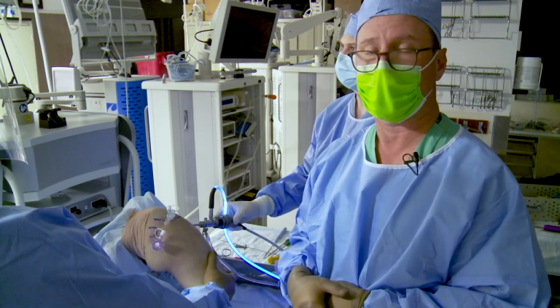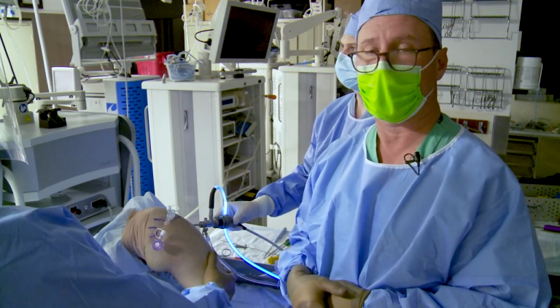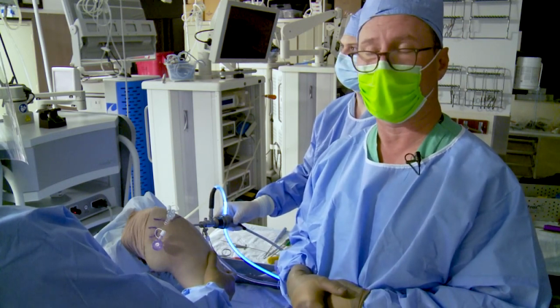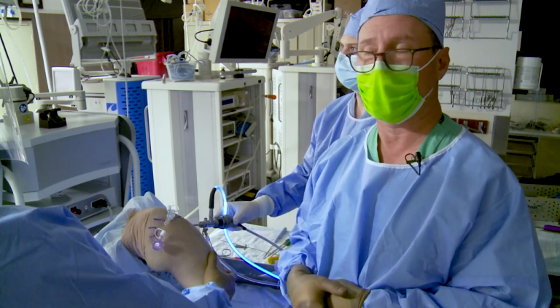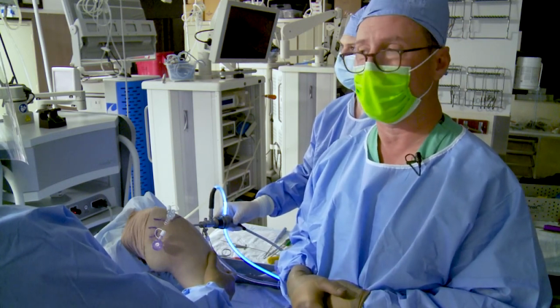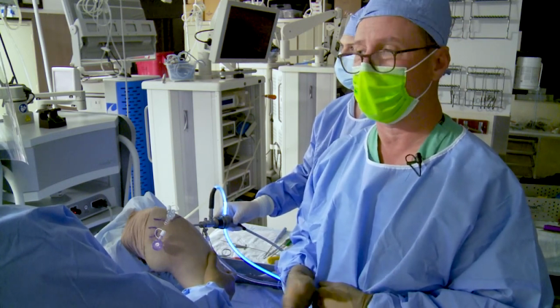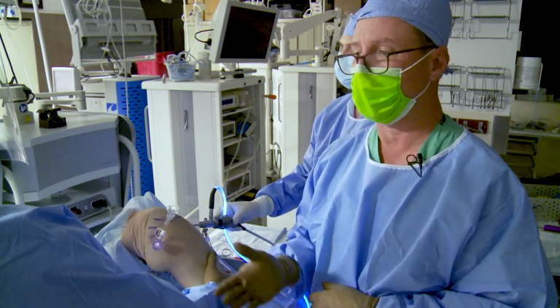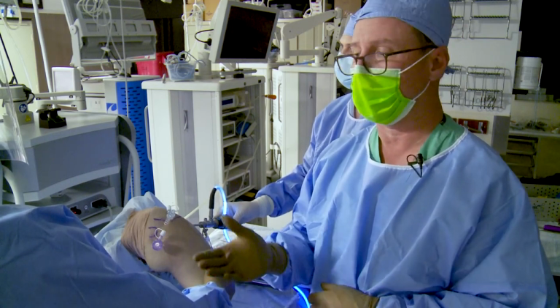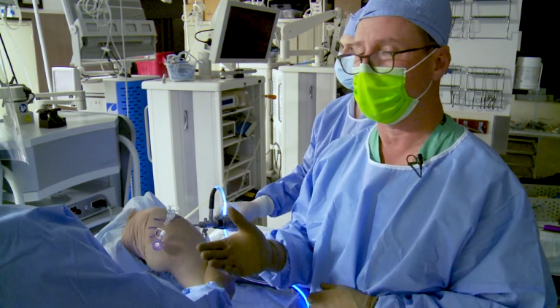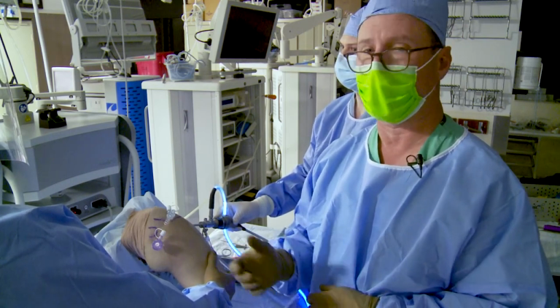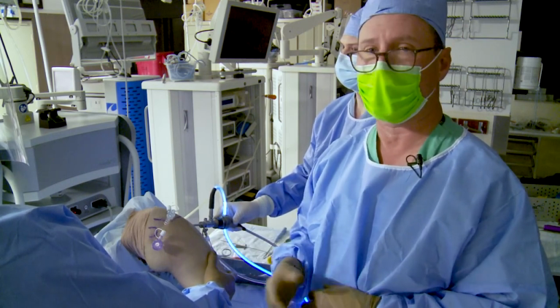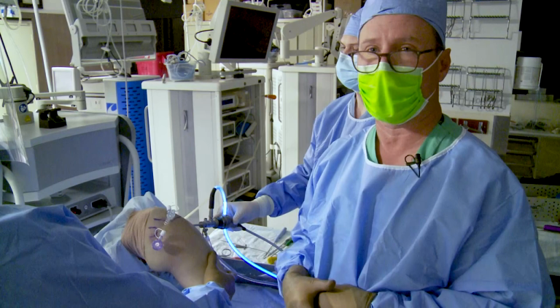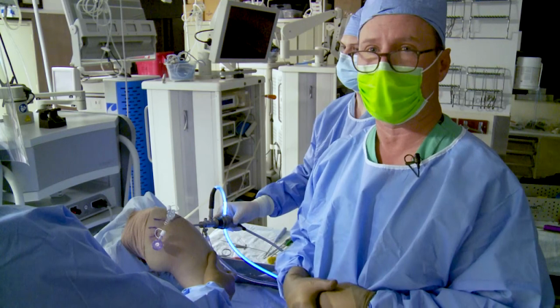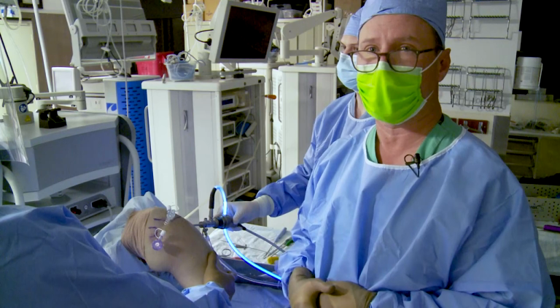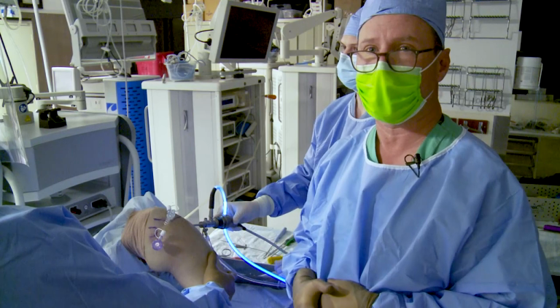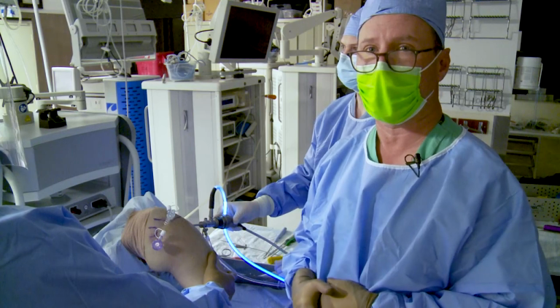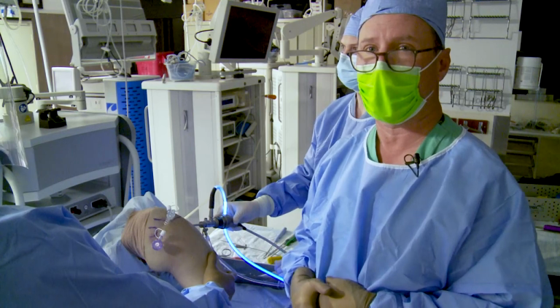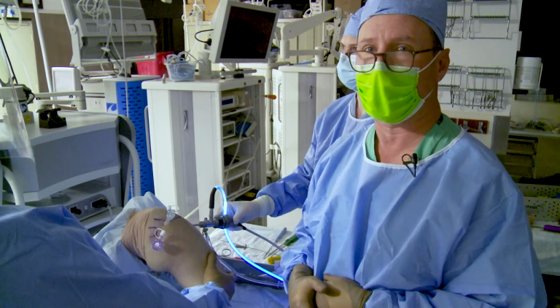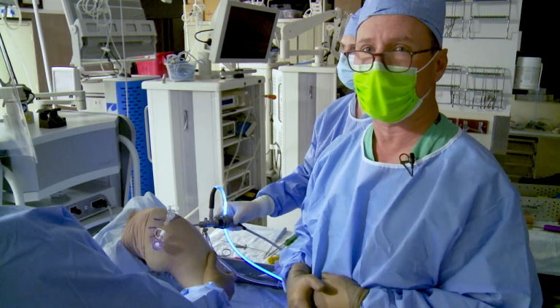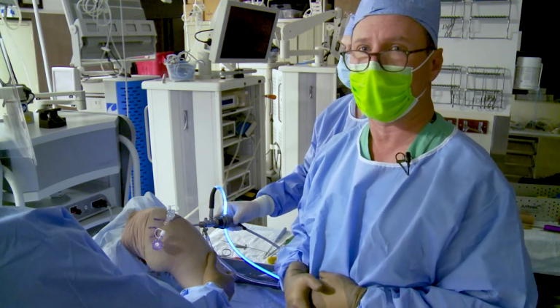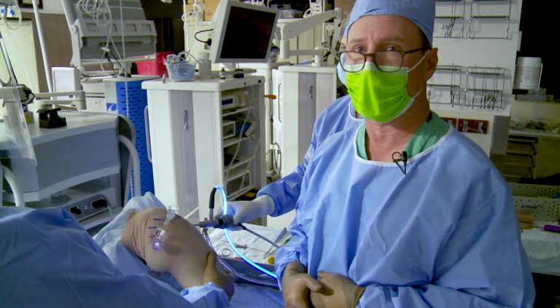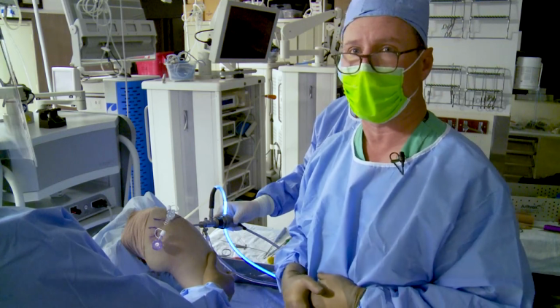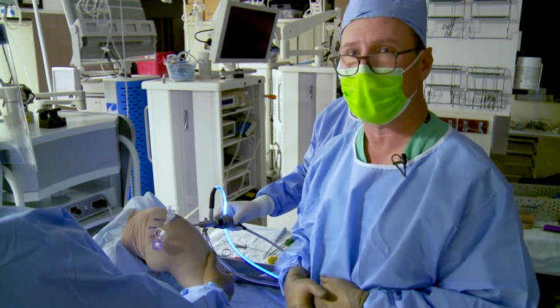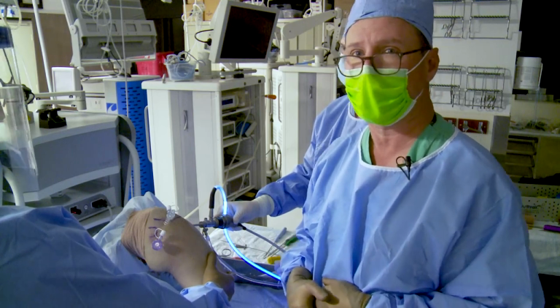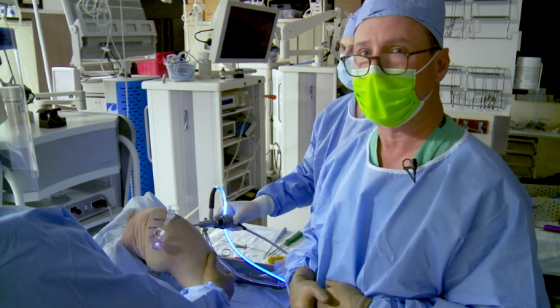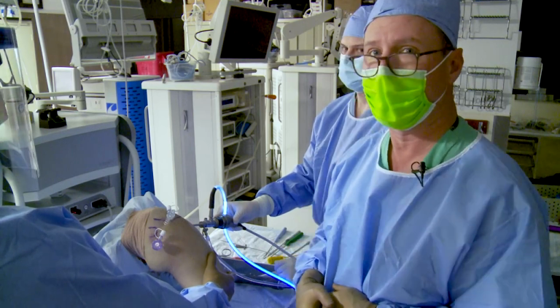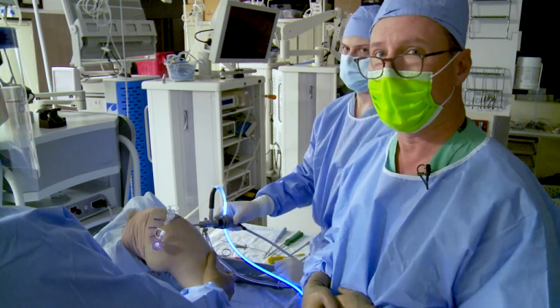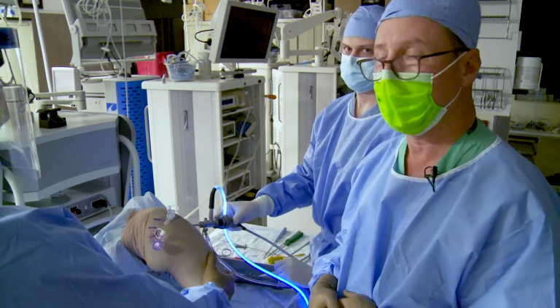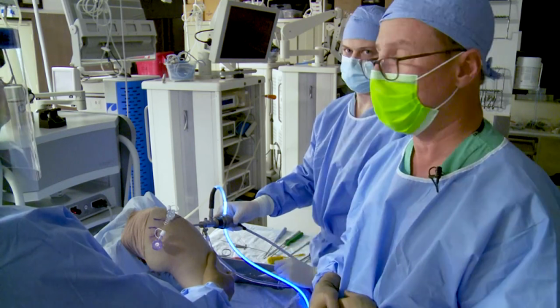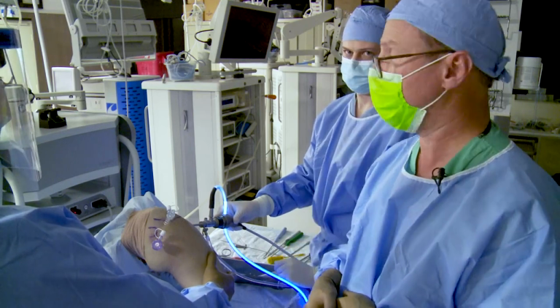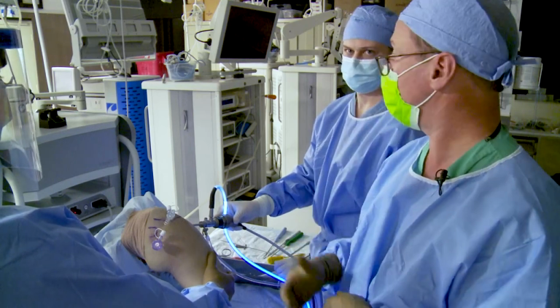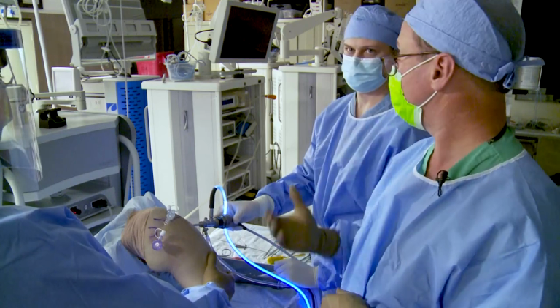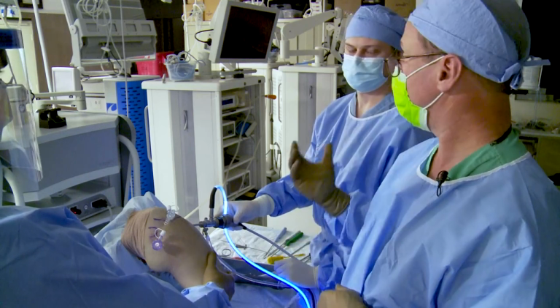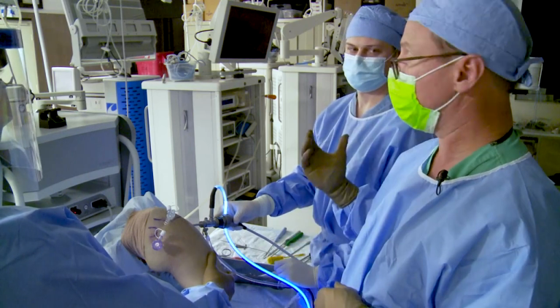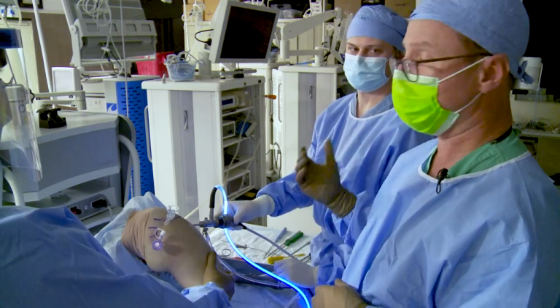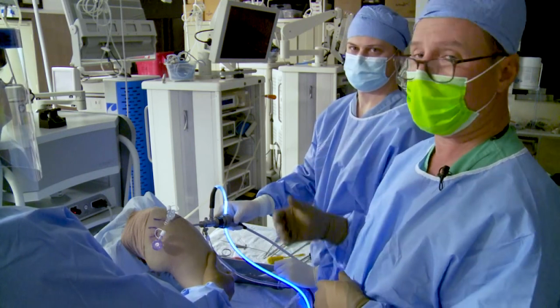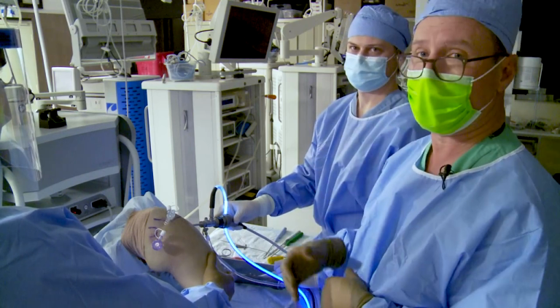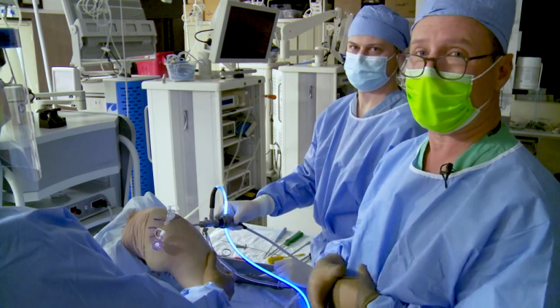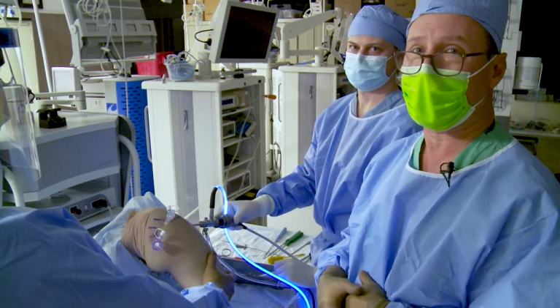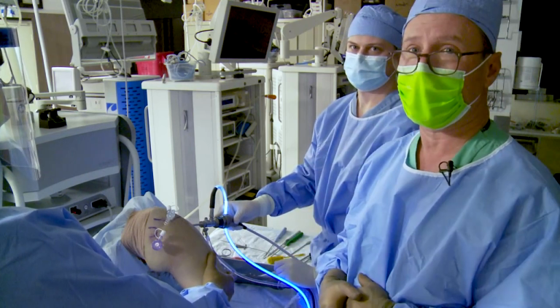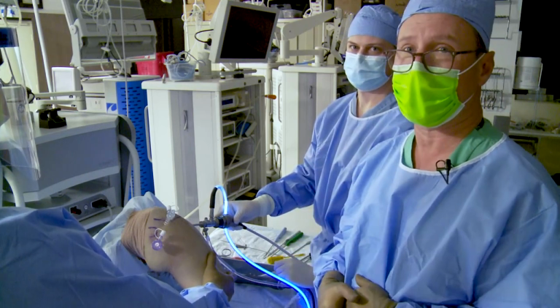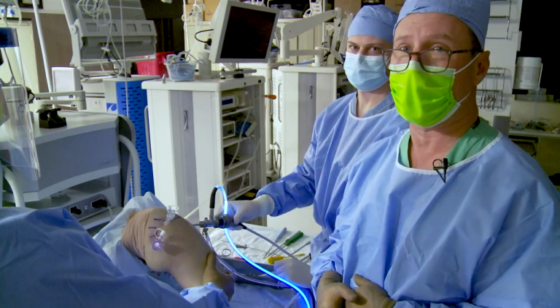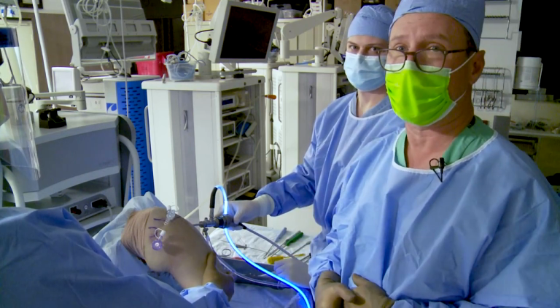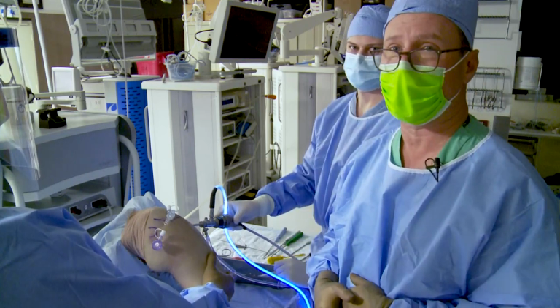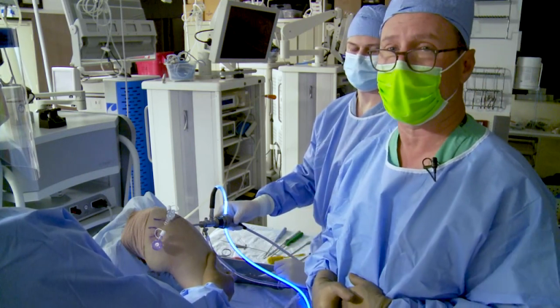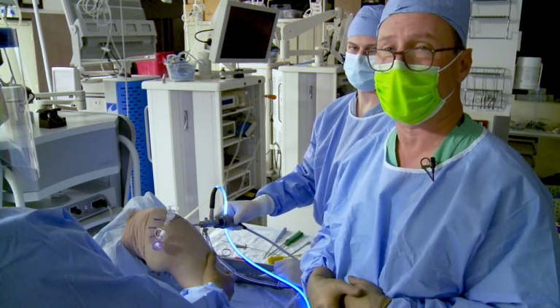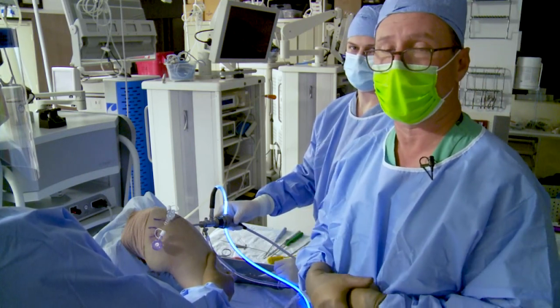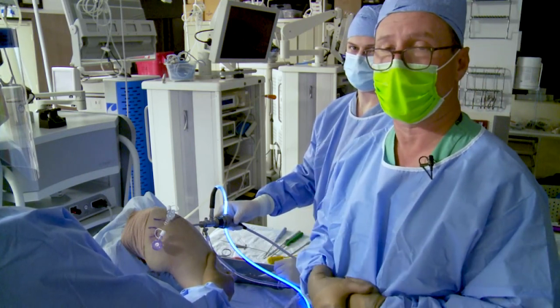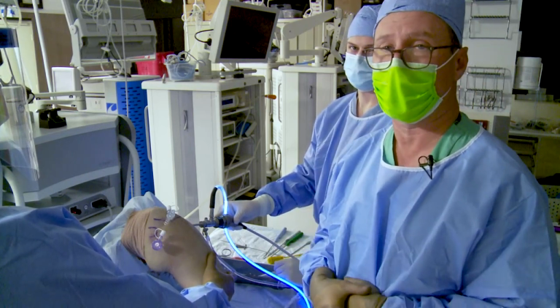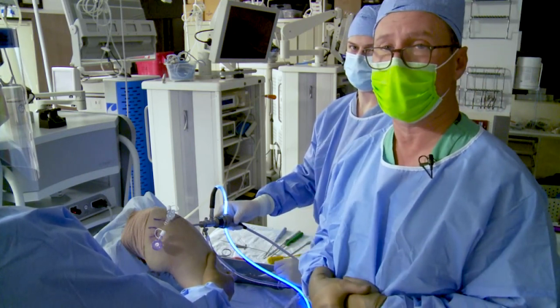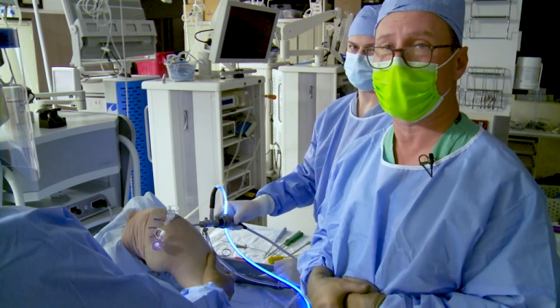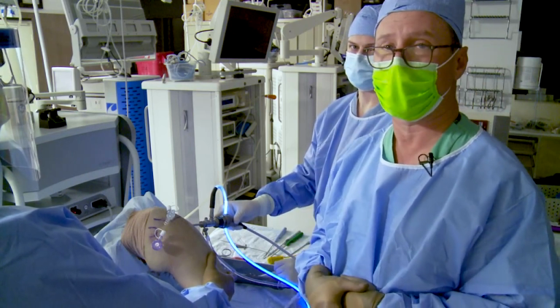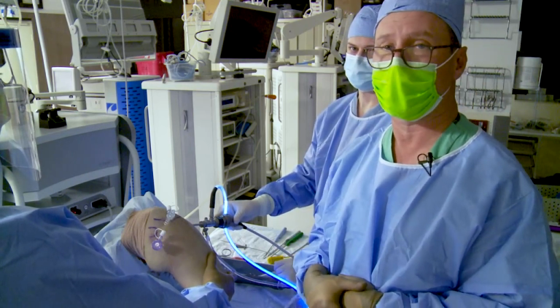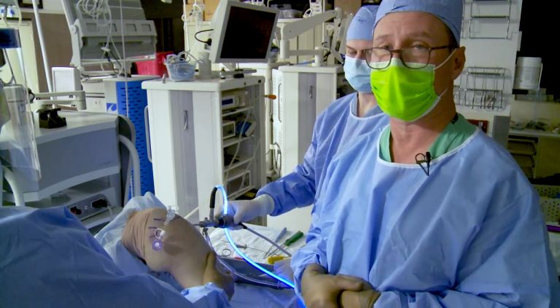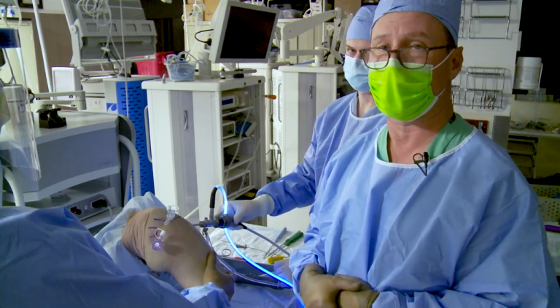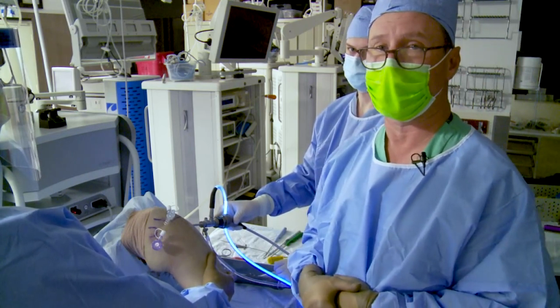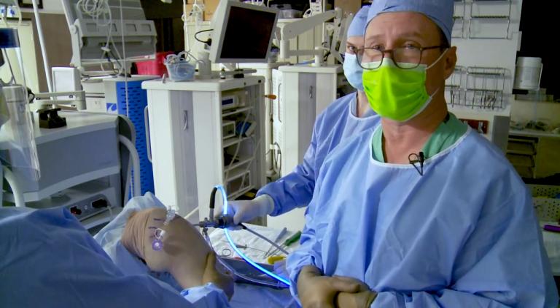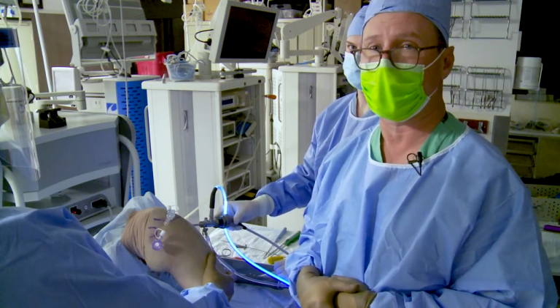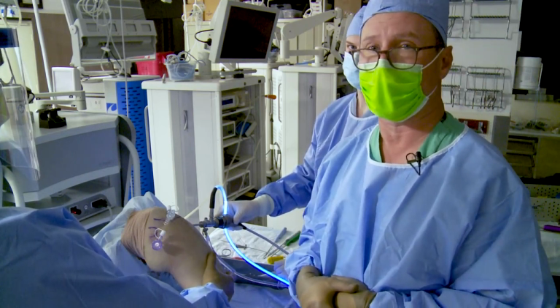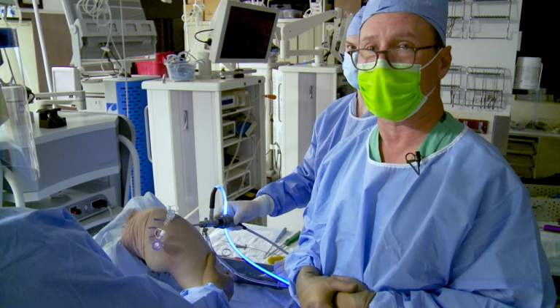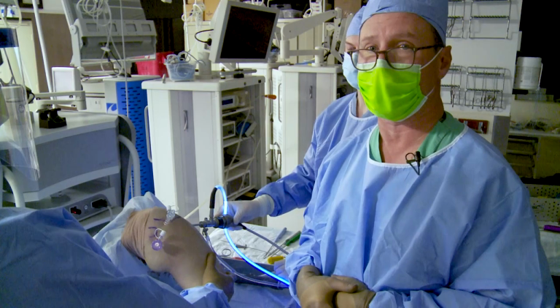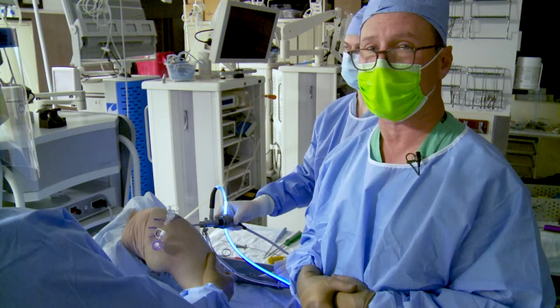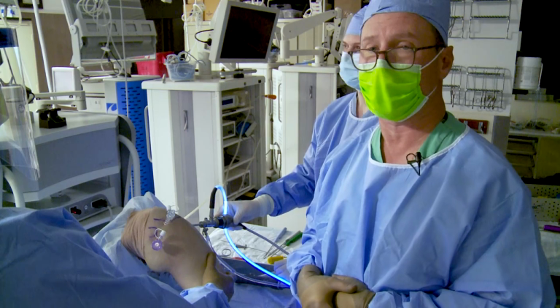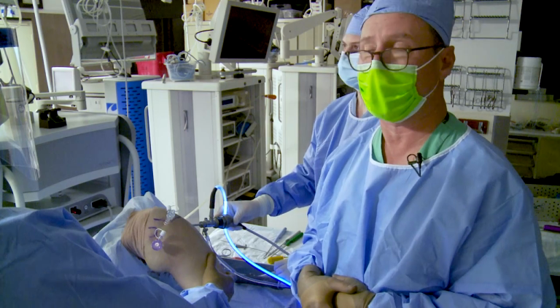I'm here with Dr. Ravi Patel, one of our fellows, and Dylan Rakowski, one of our research assistants, who's helping us today.